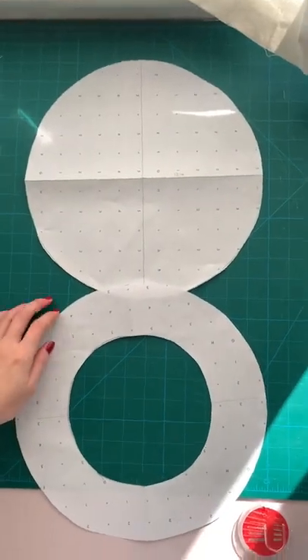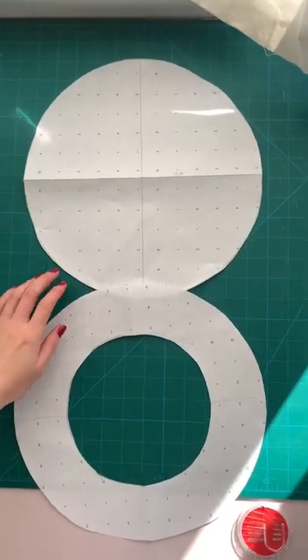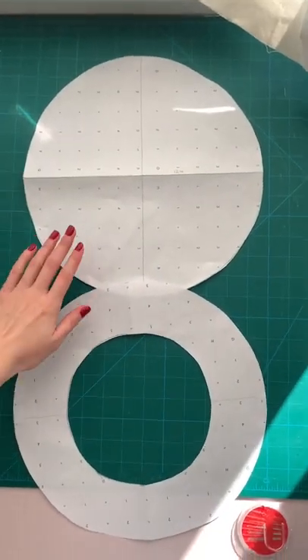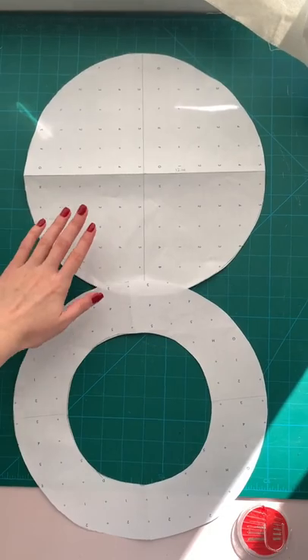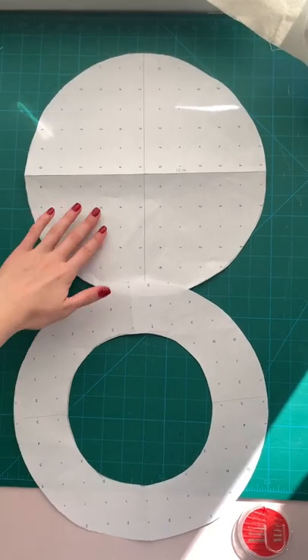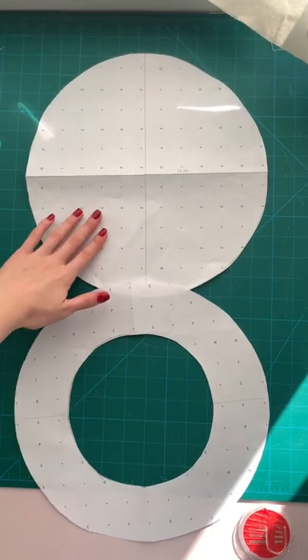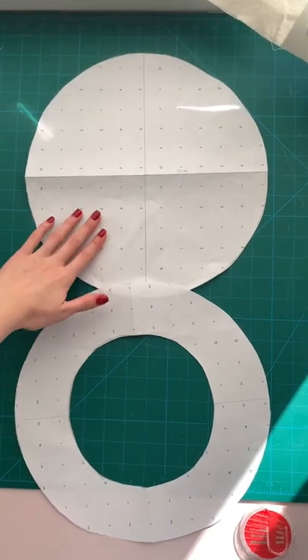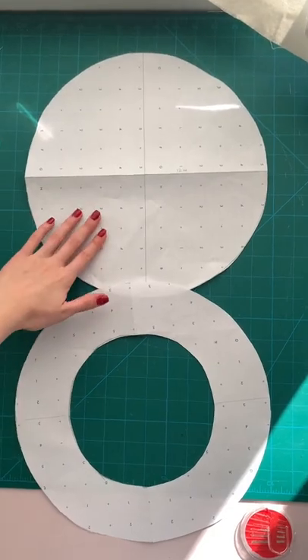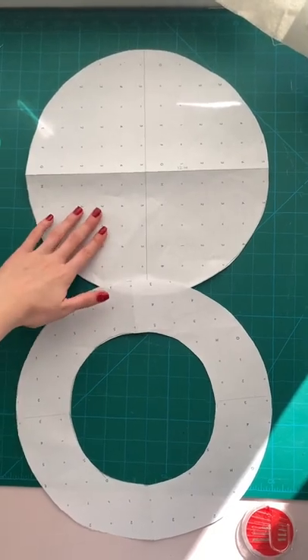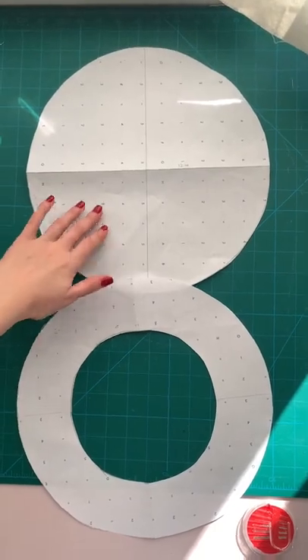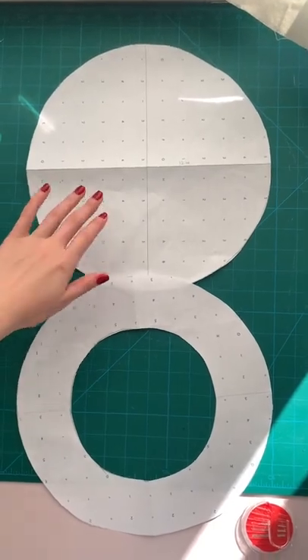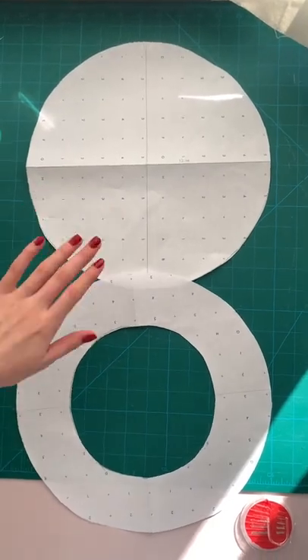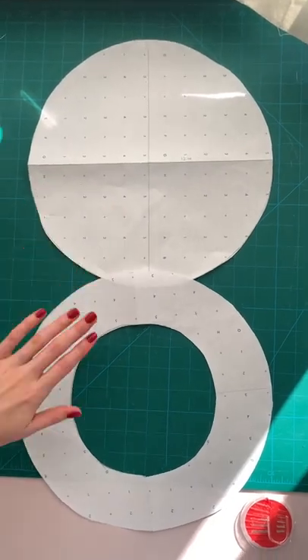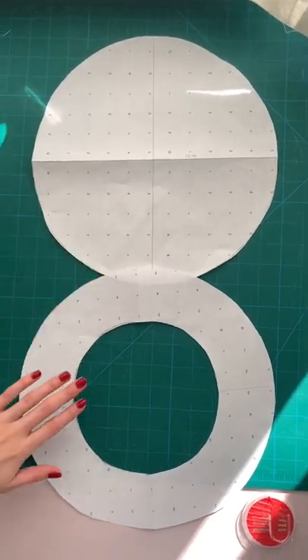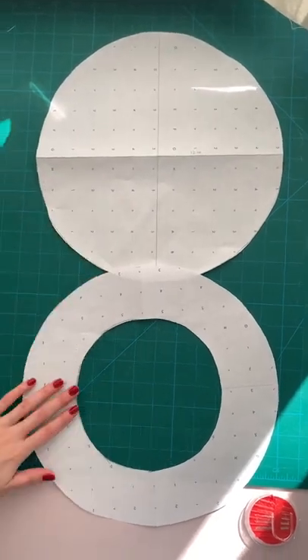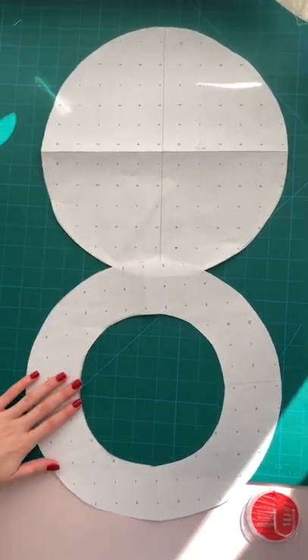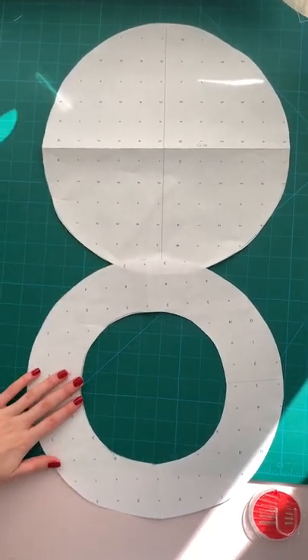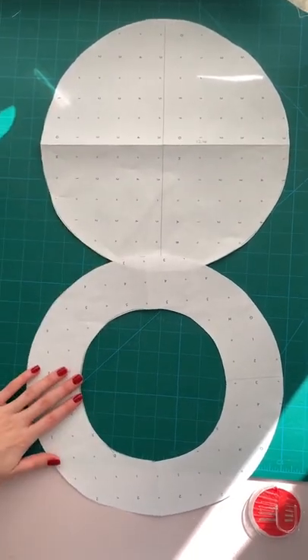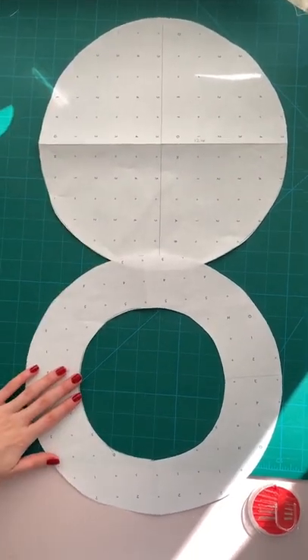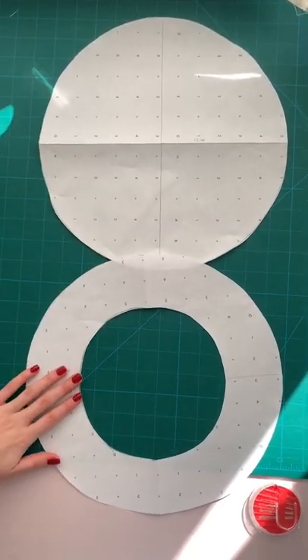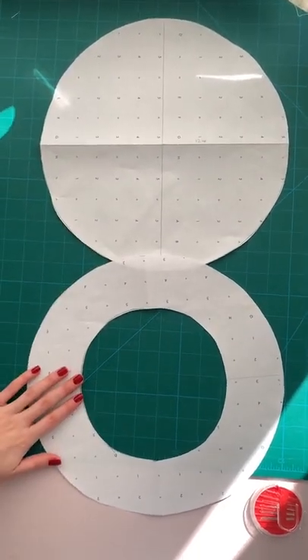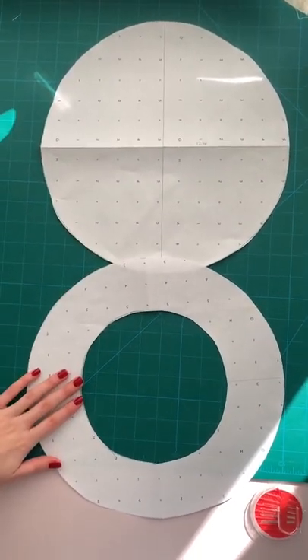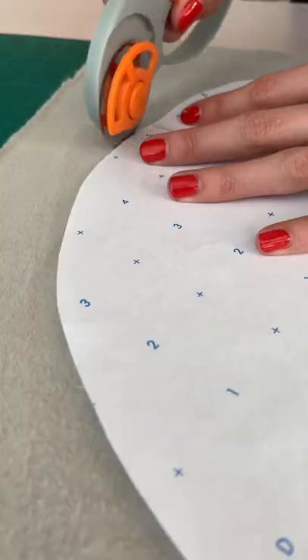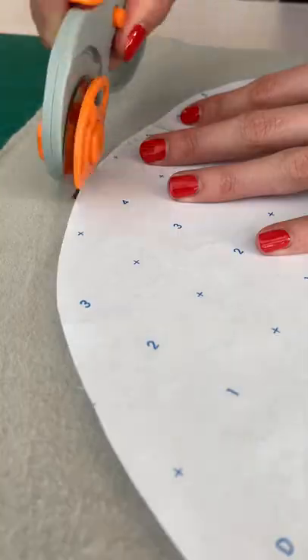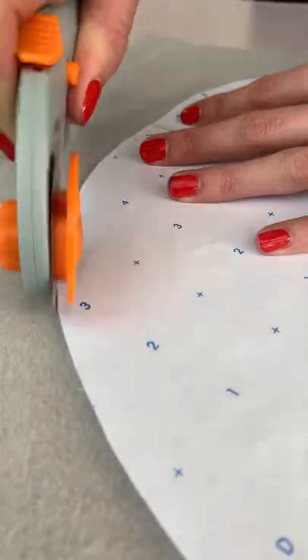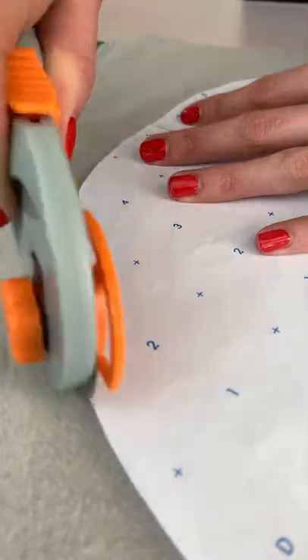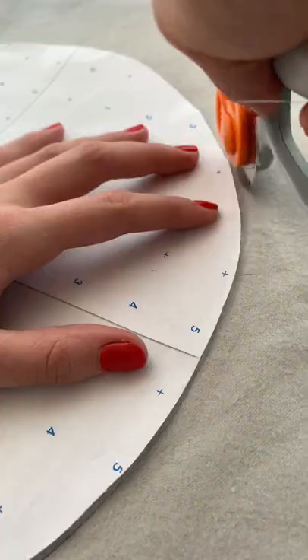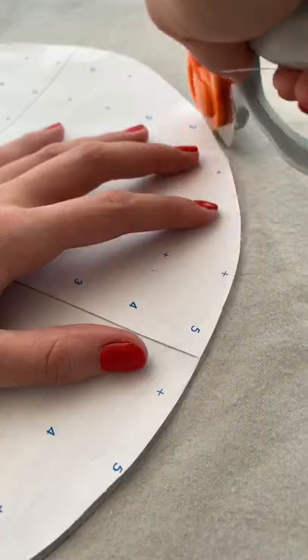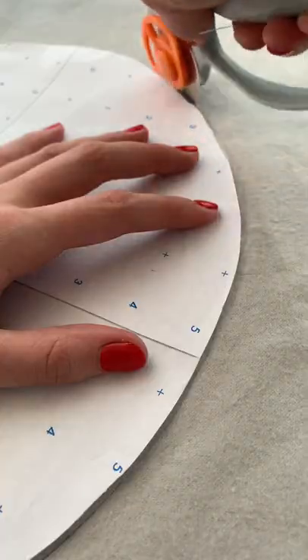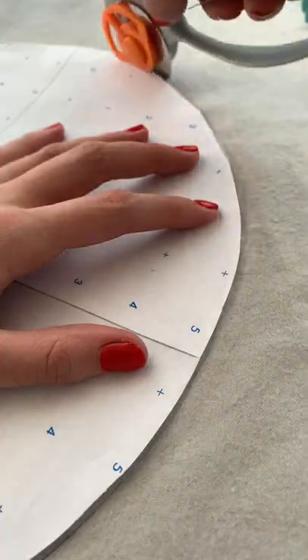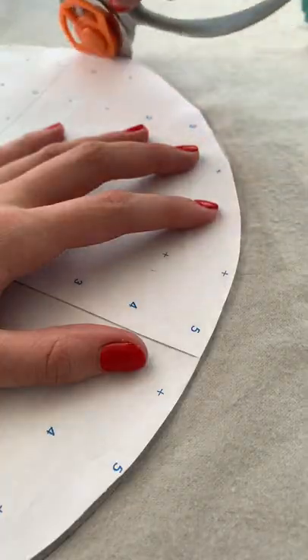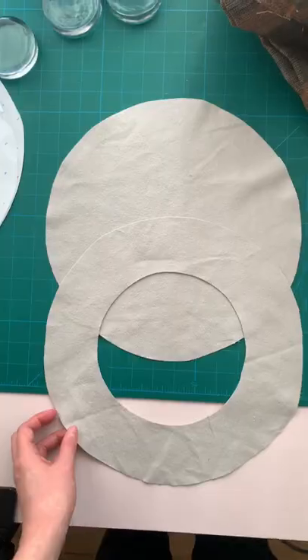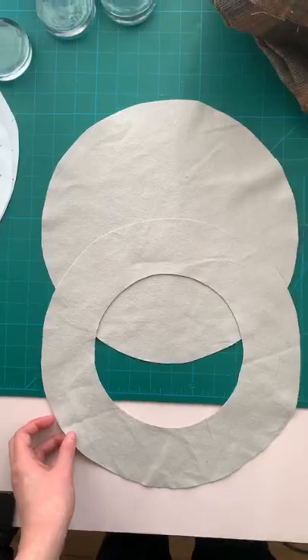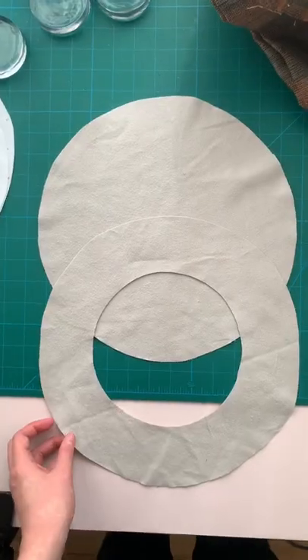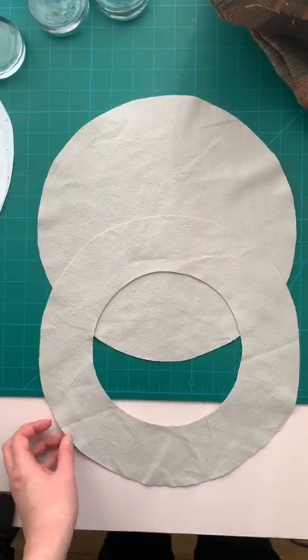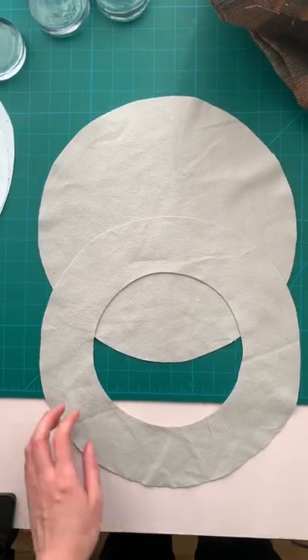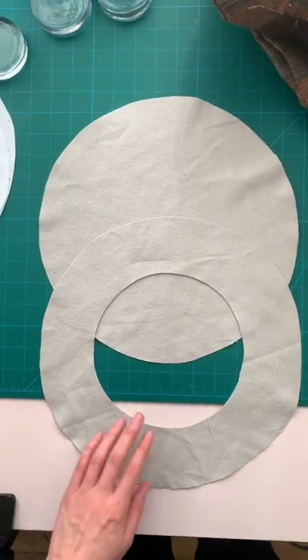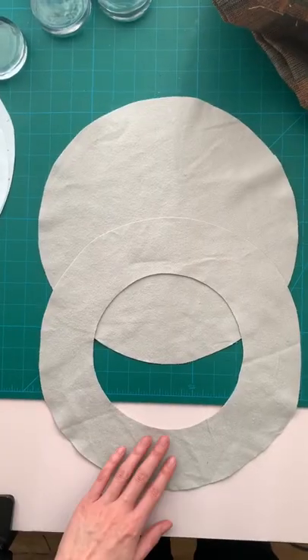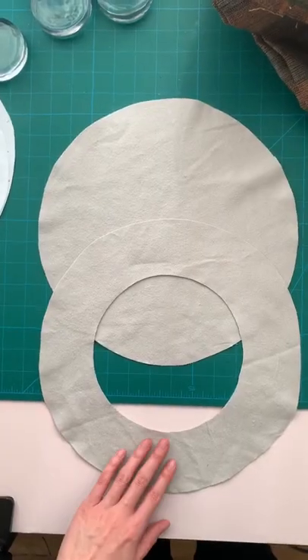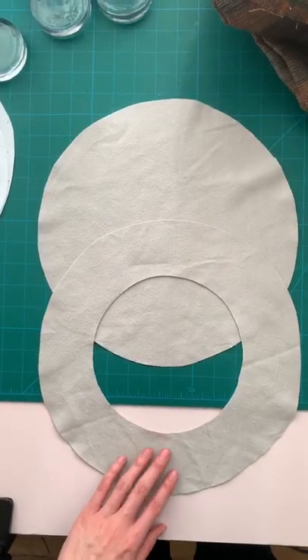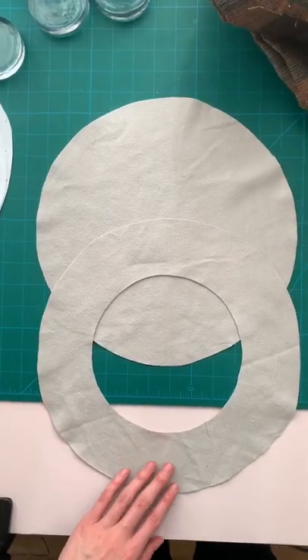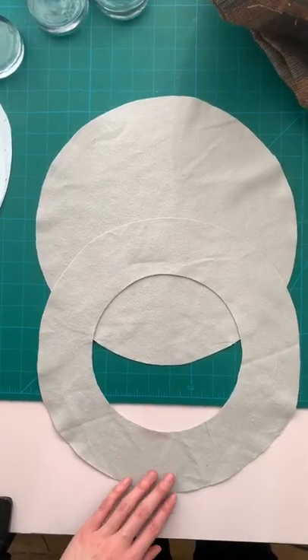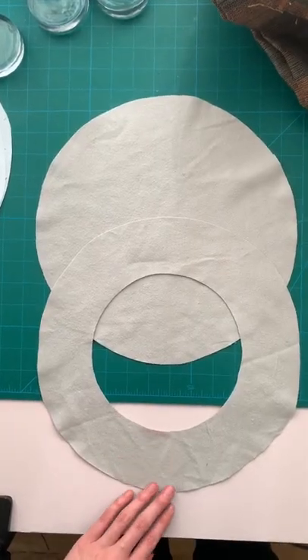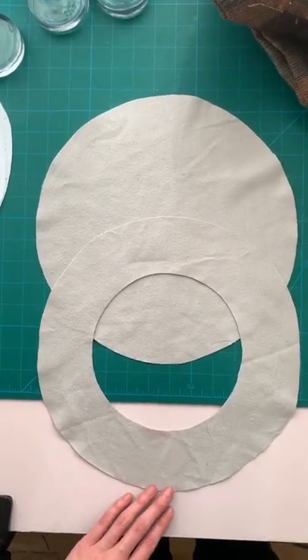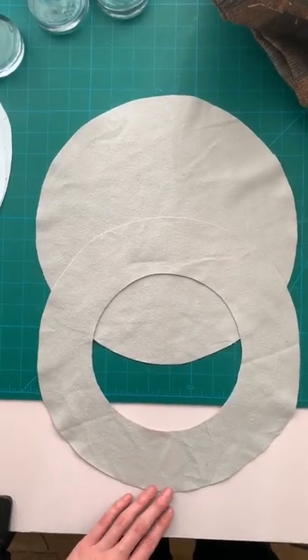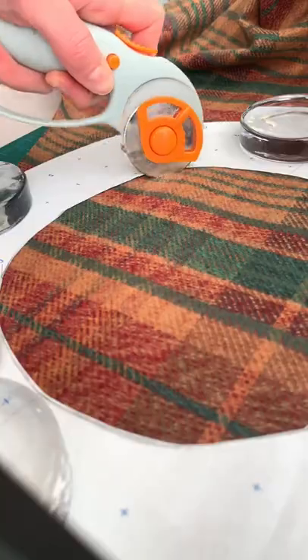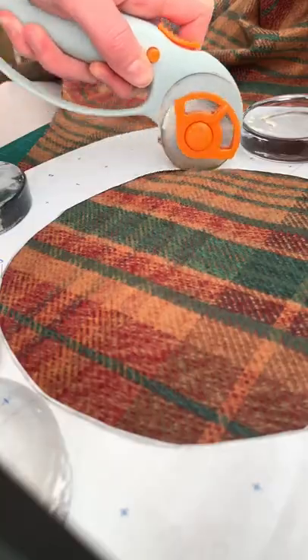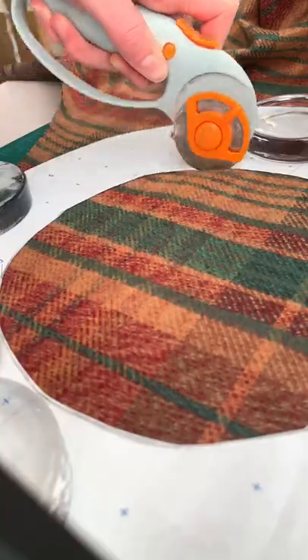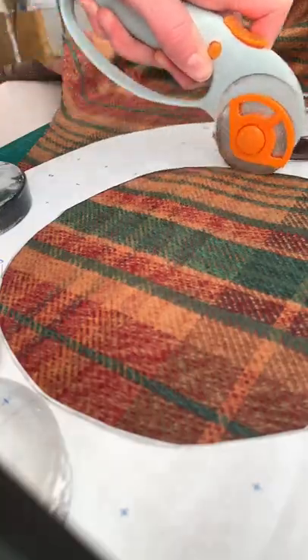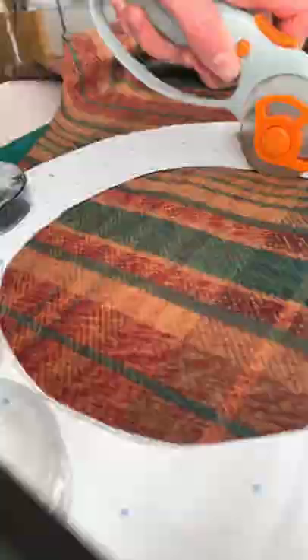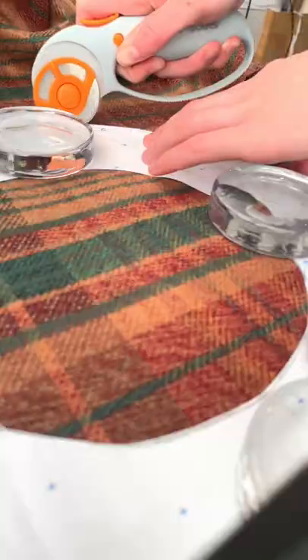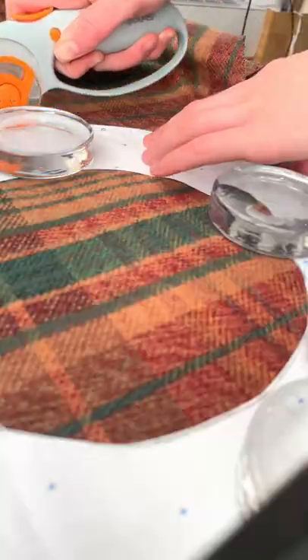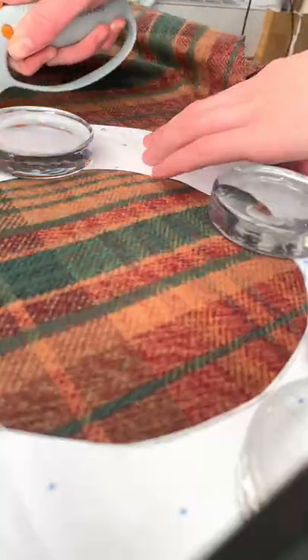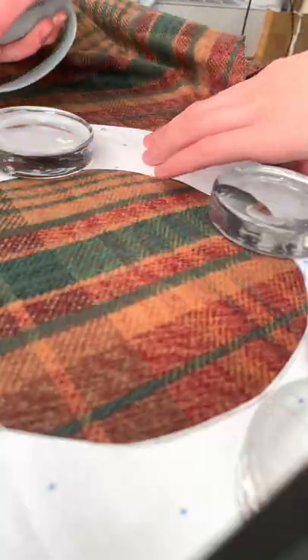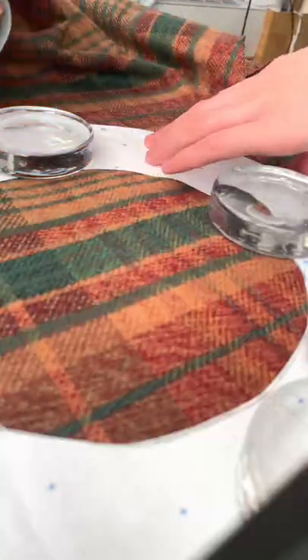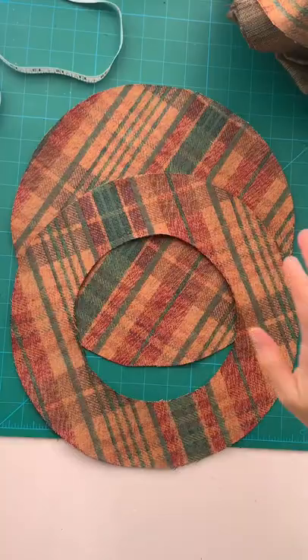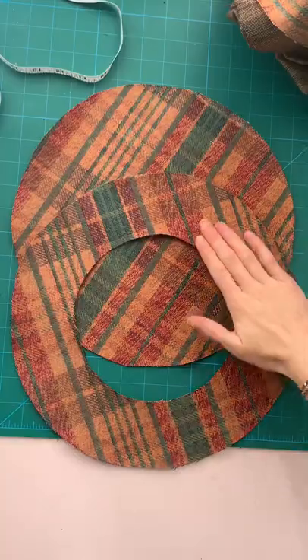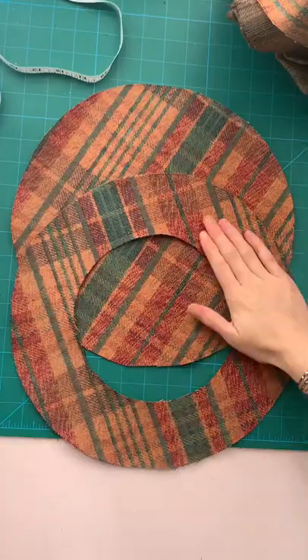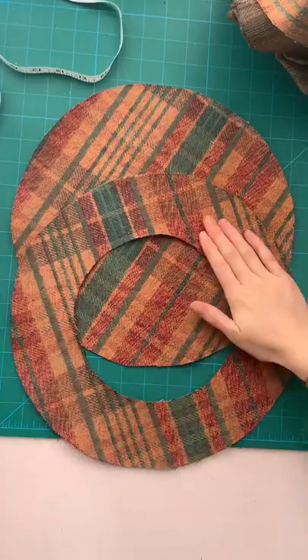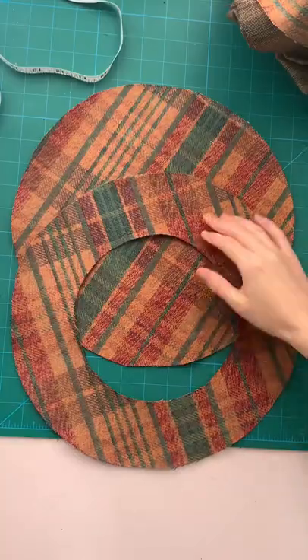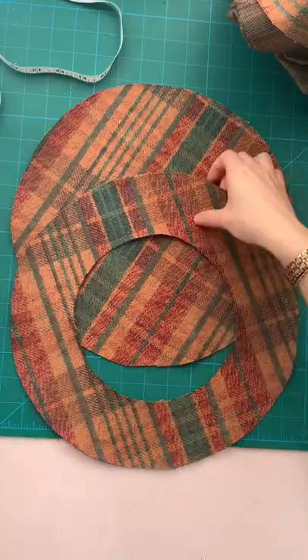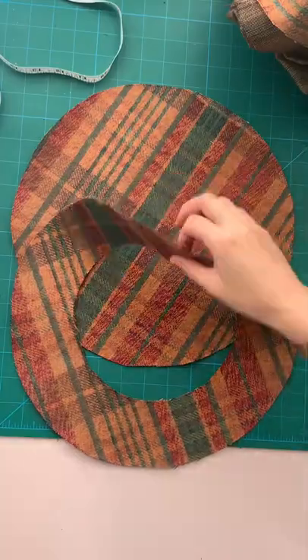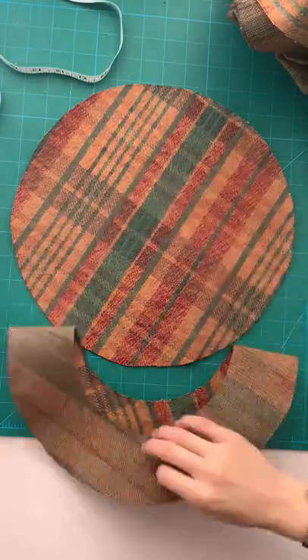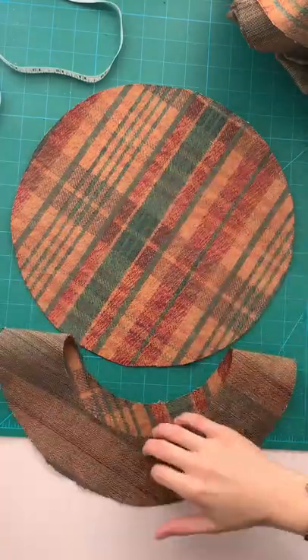You now have your top piece and your bottom piece. Cut one set out of your lining fabric and one set out of your main fabric.